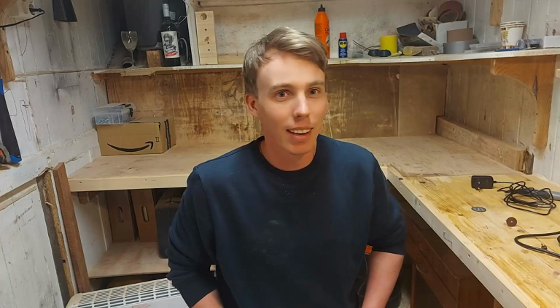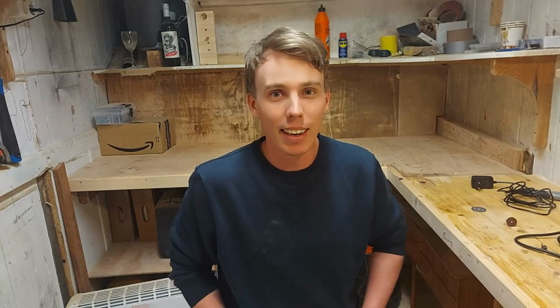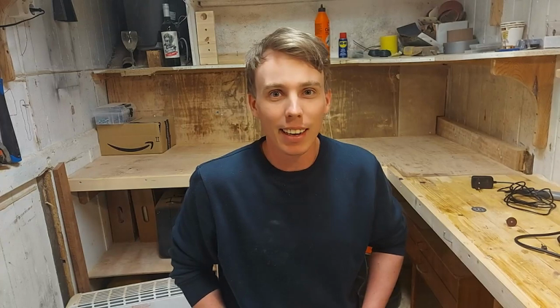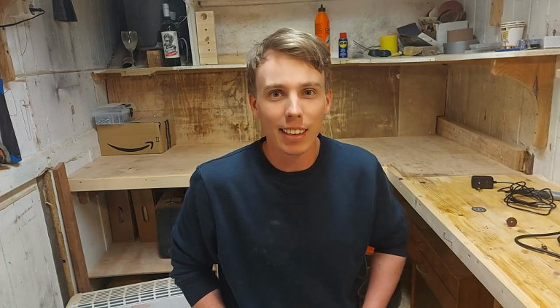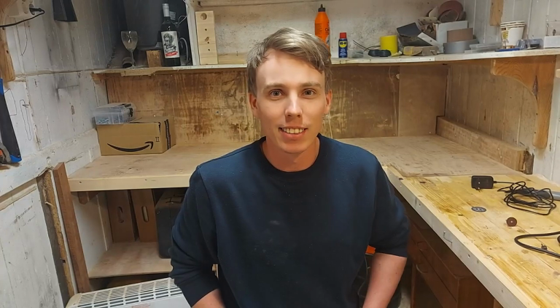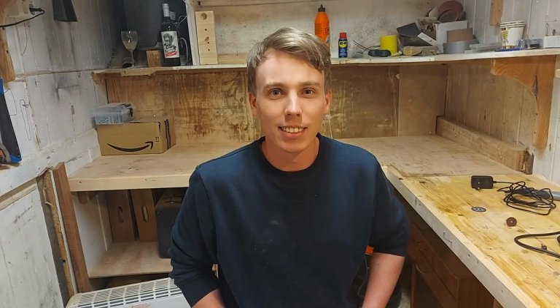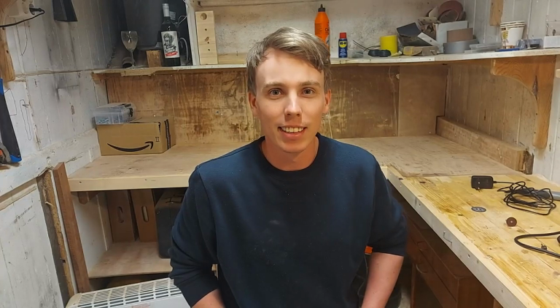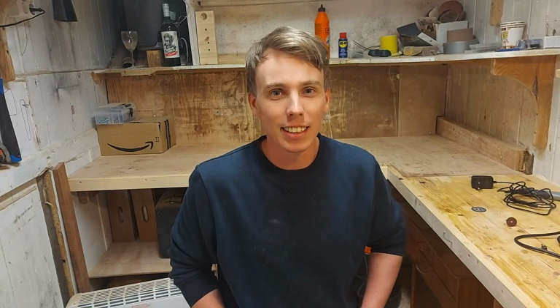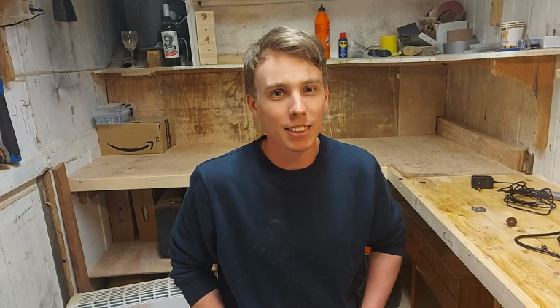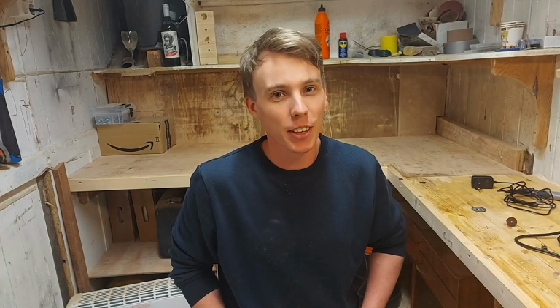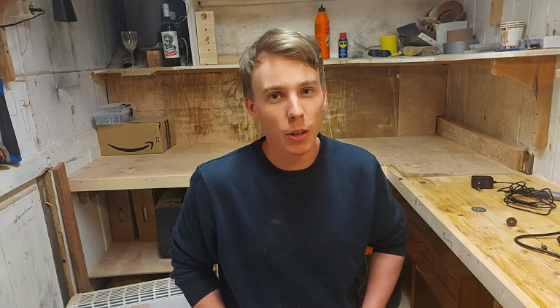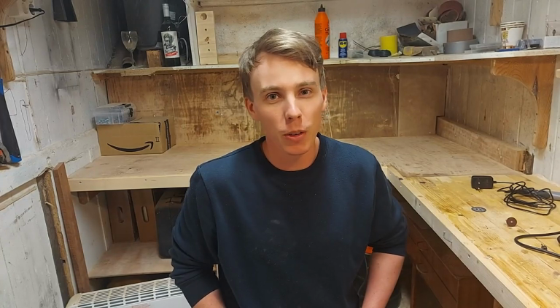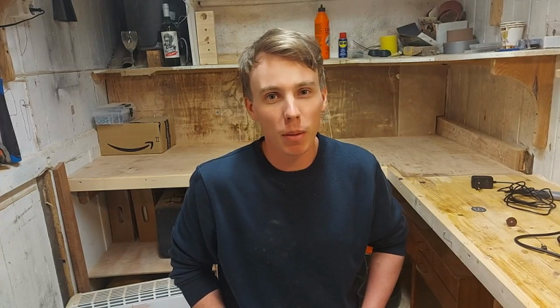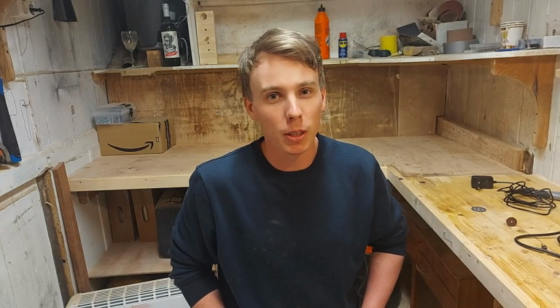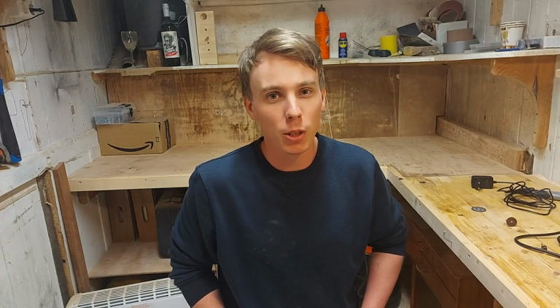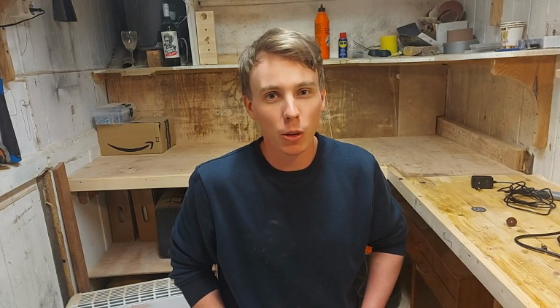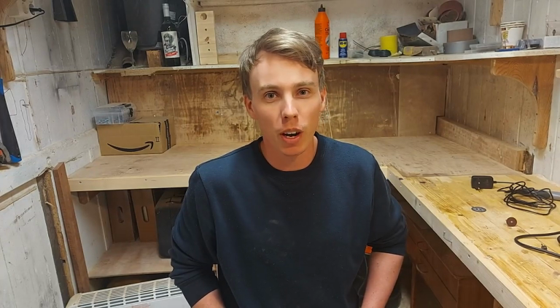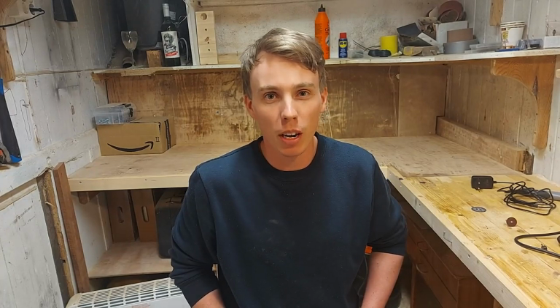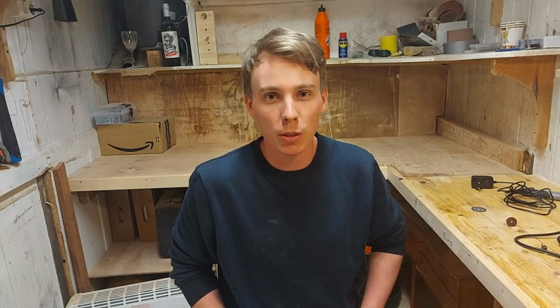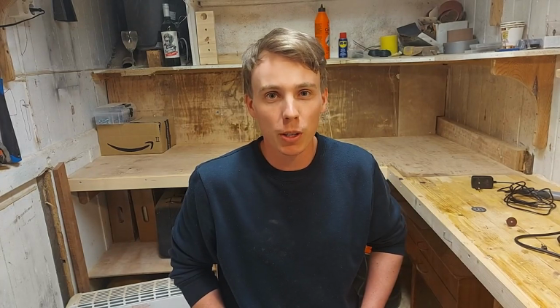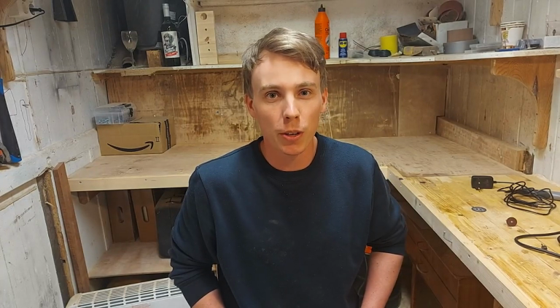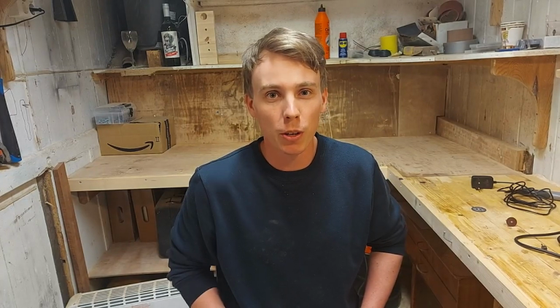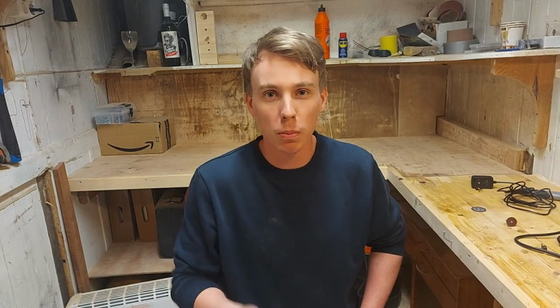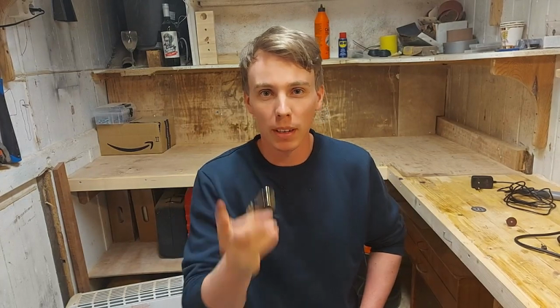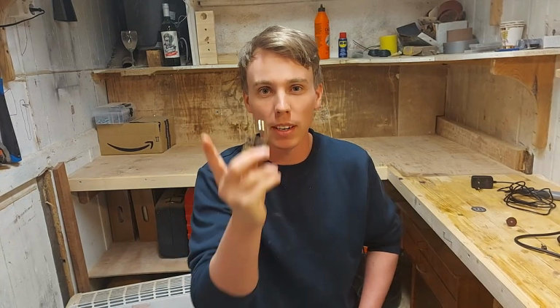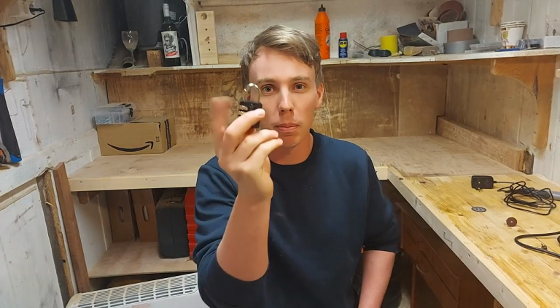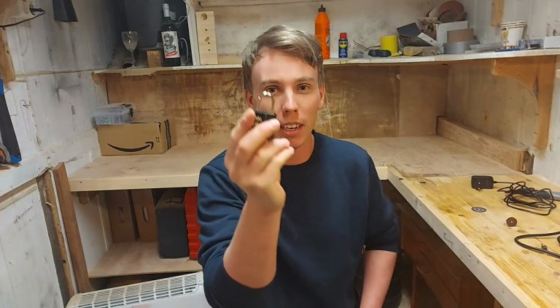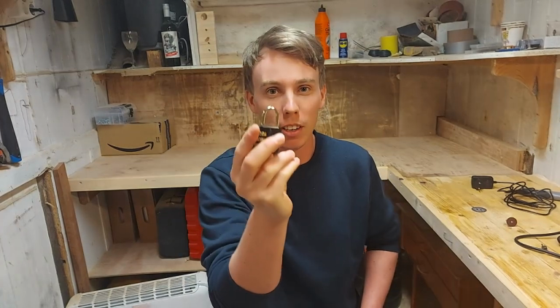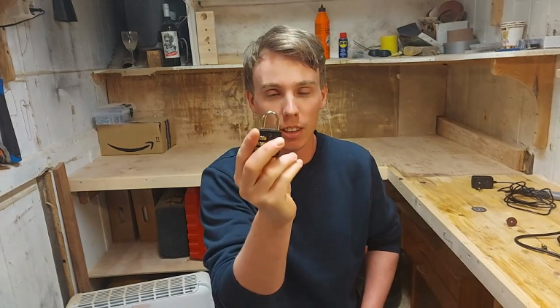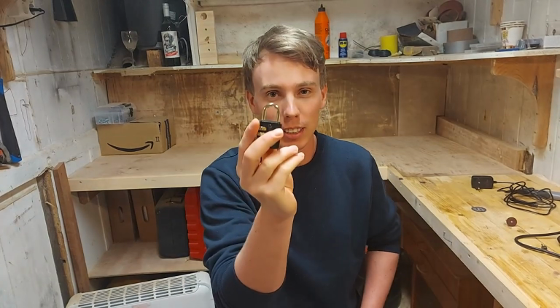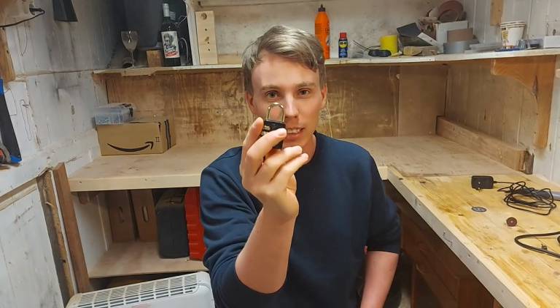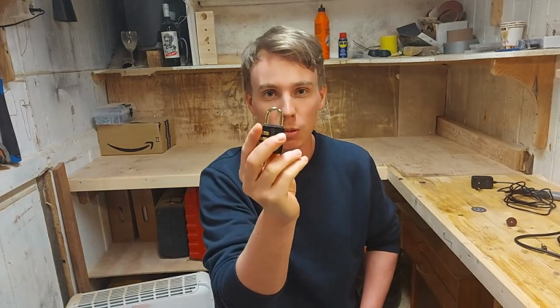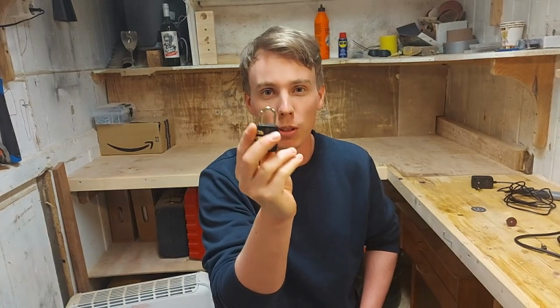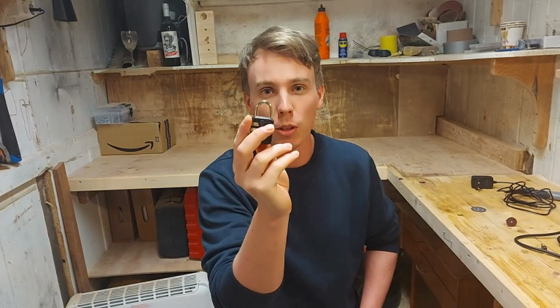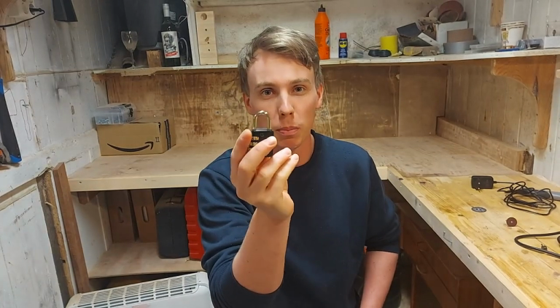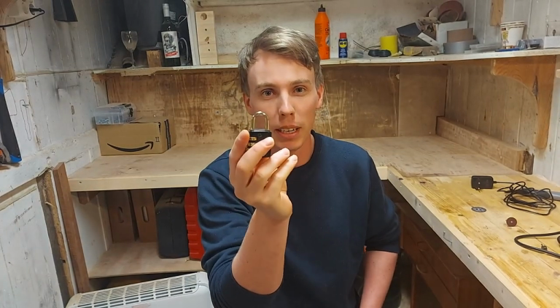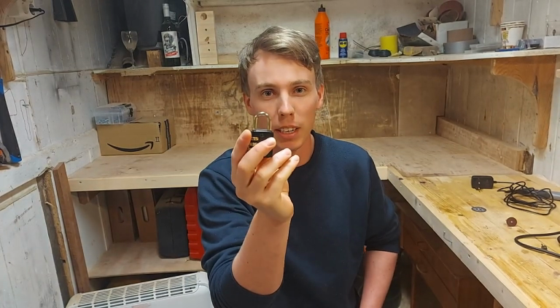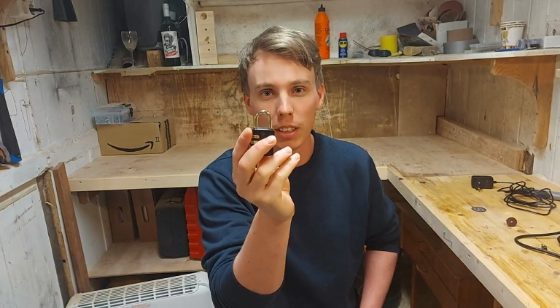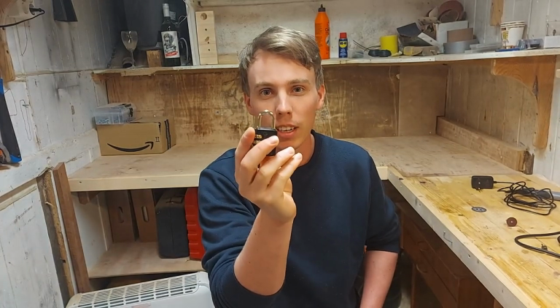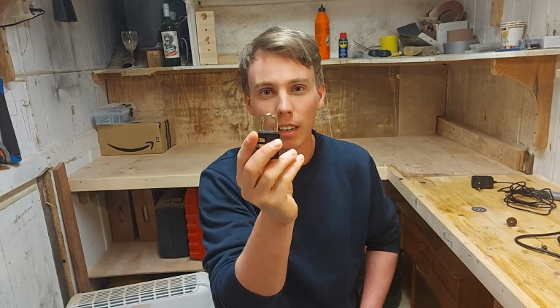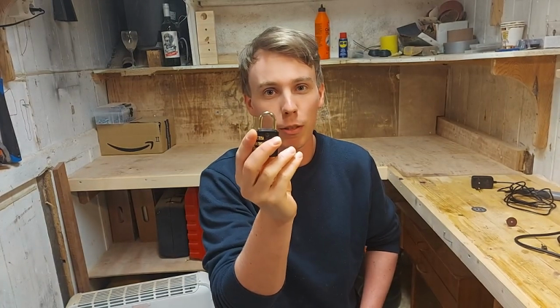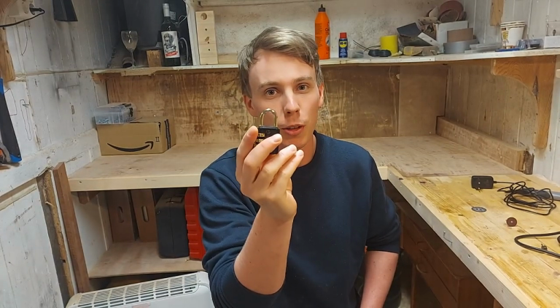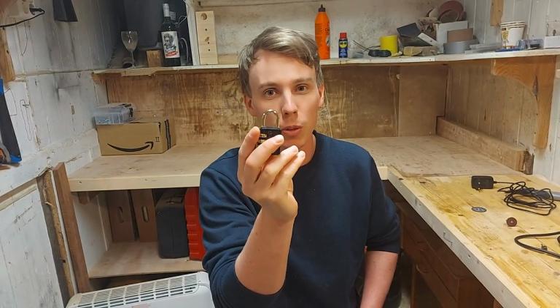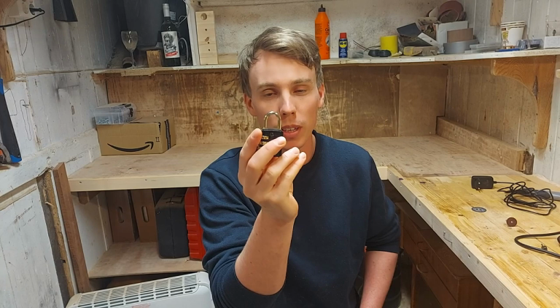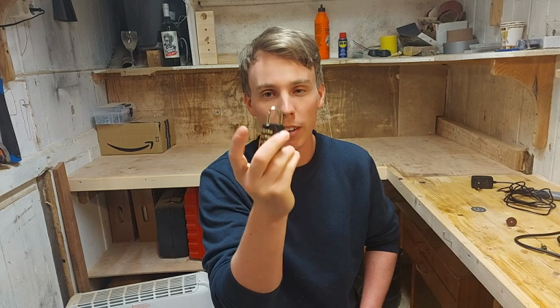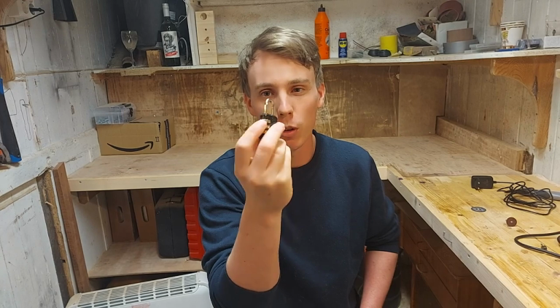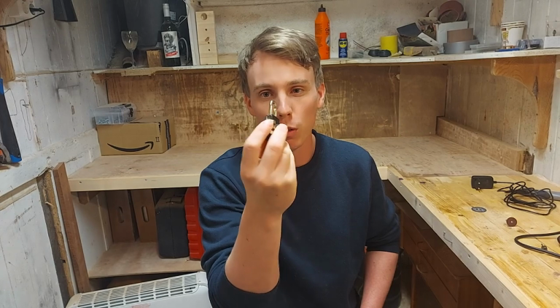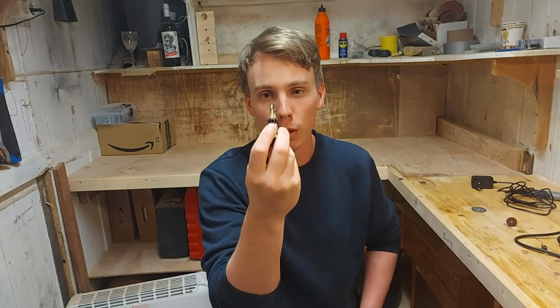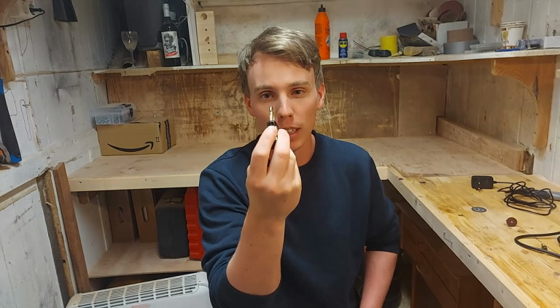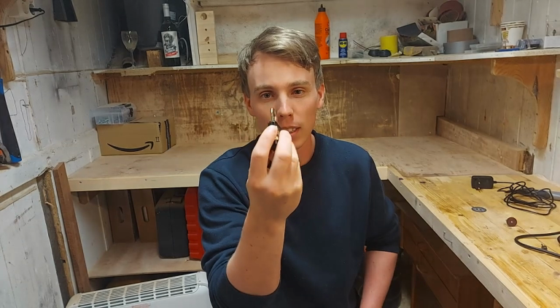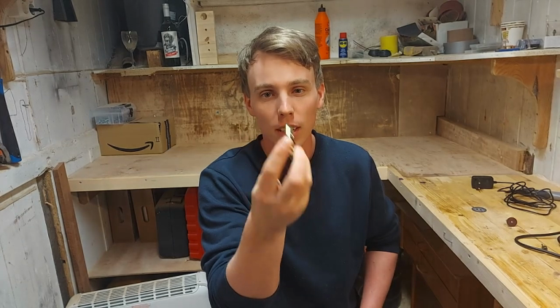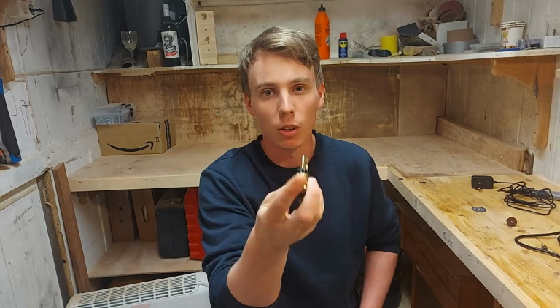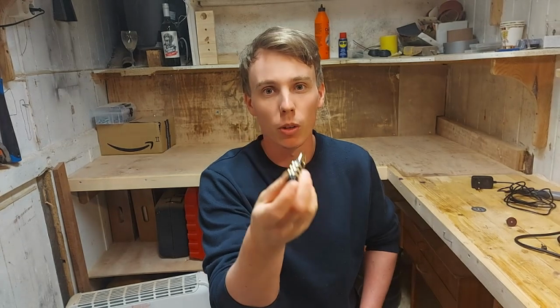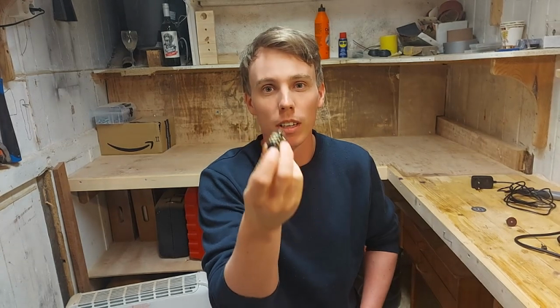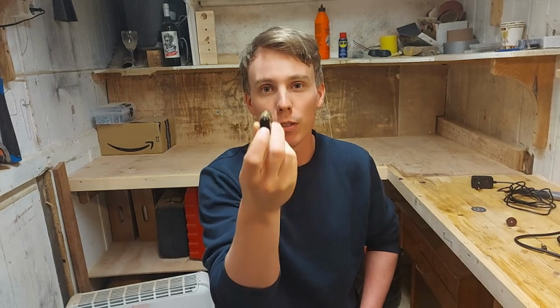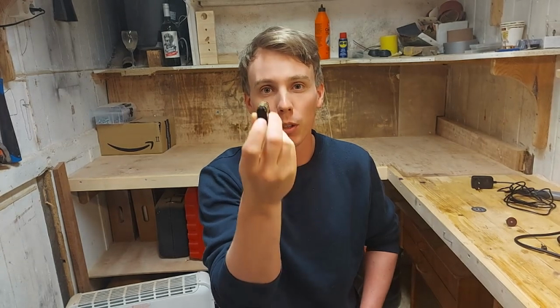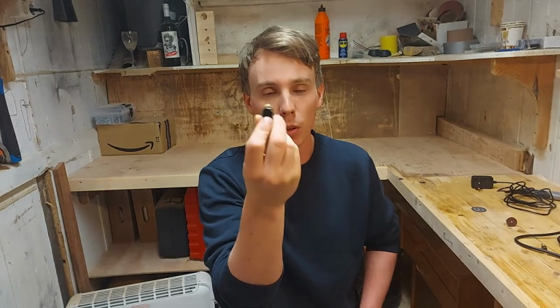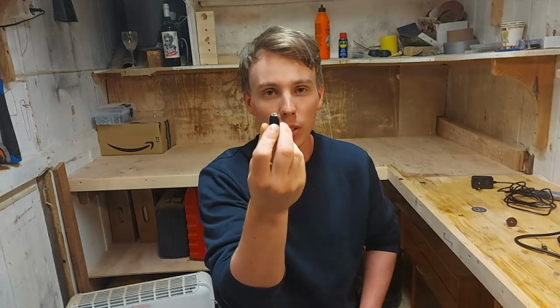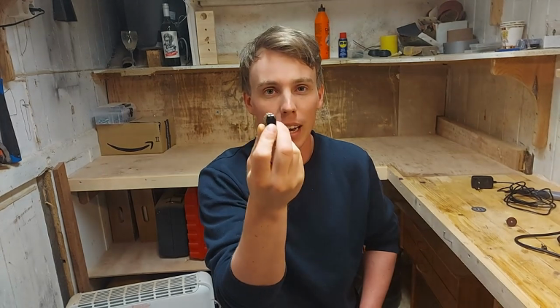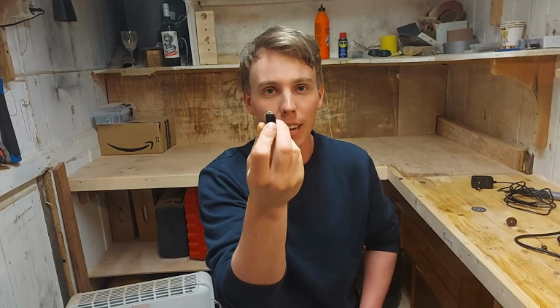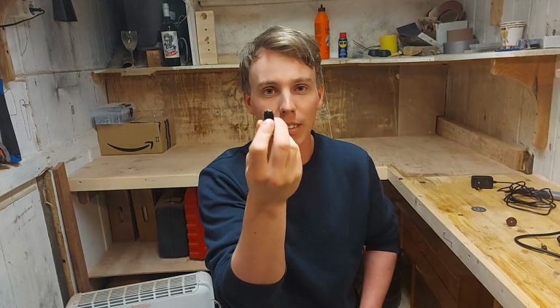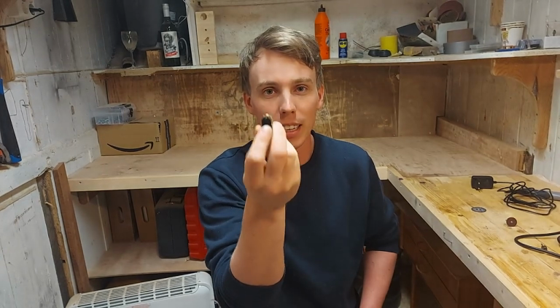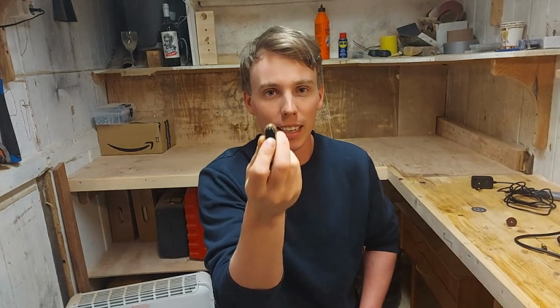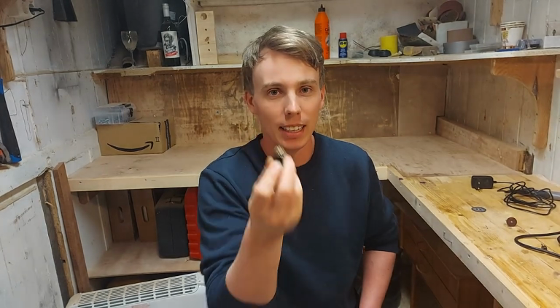Hey guys! In this video I'm going to show you how to cut open a padlock like this one, or bigger, if you don't have a code for it or if you don't have the key.